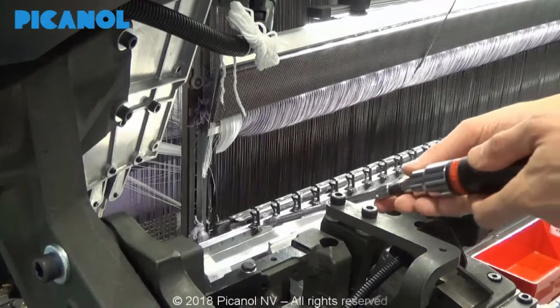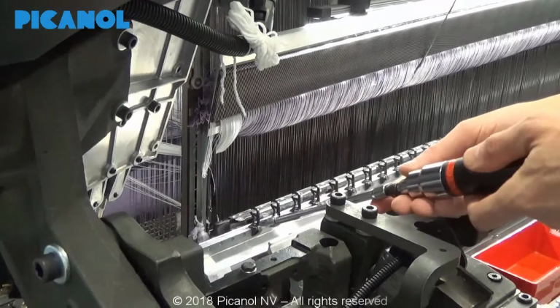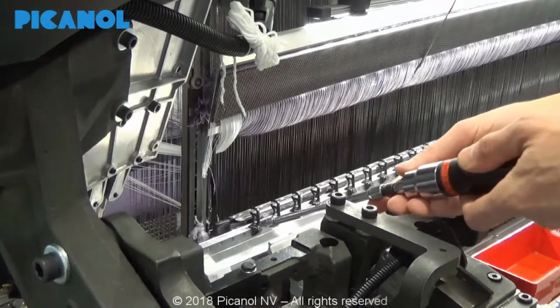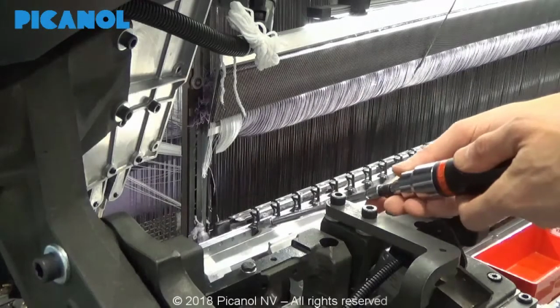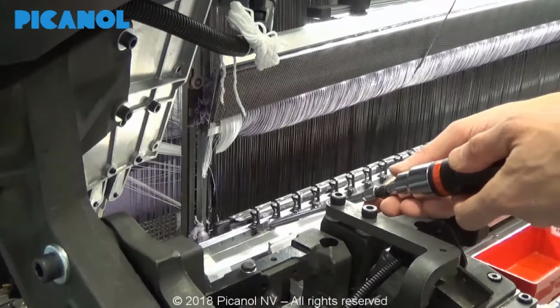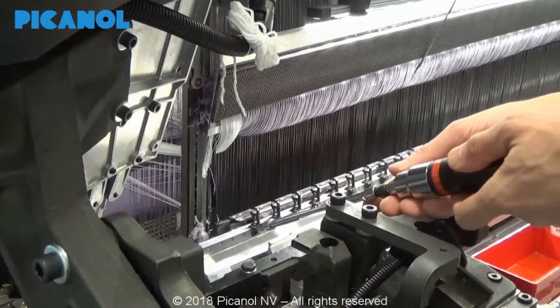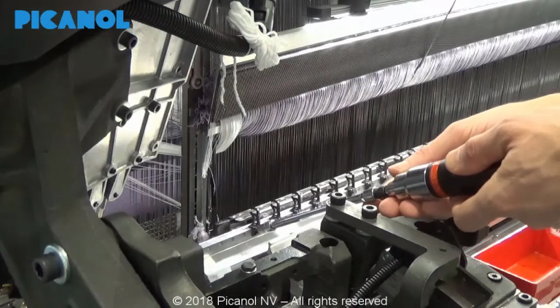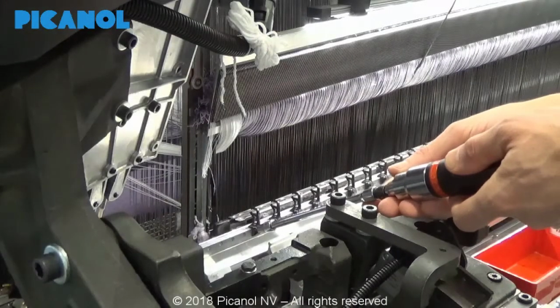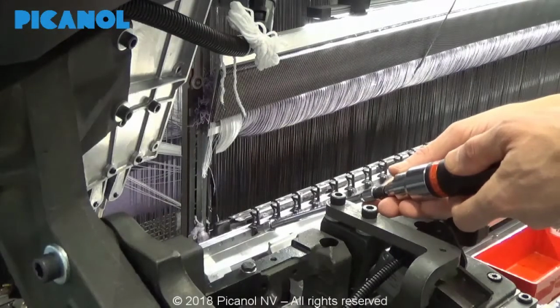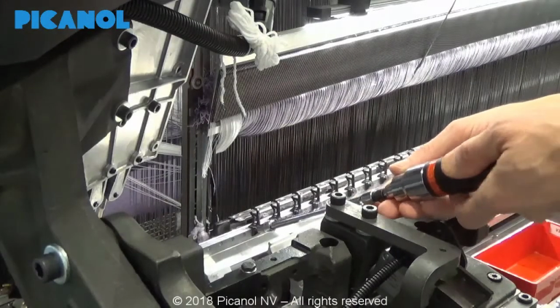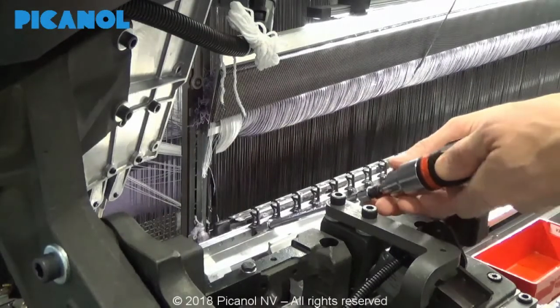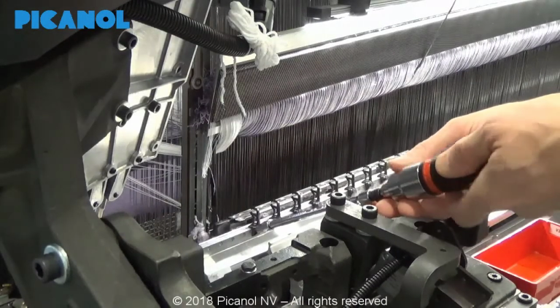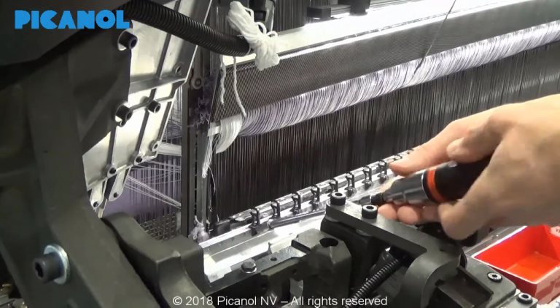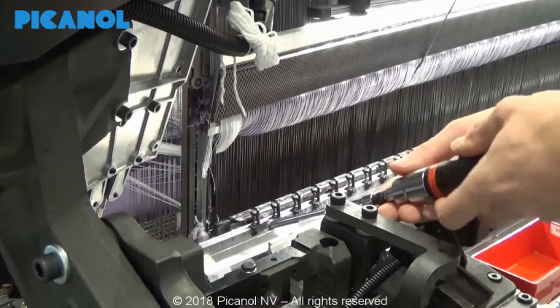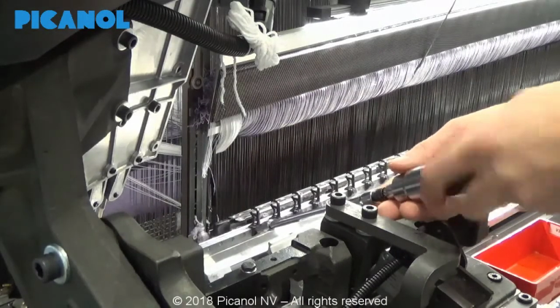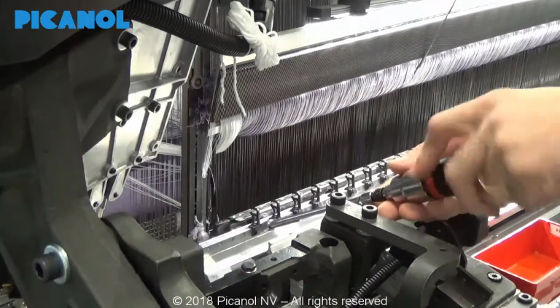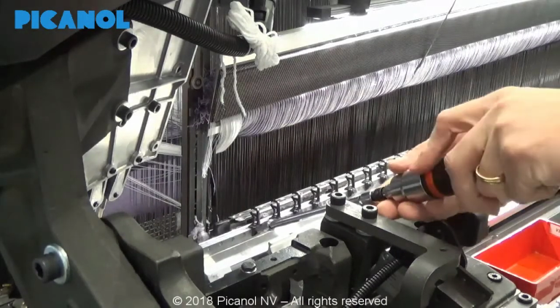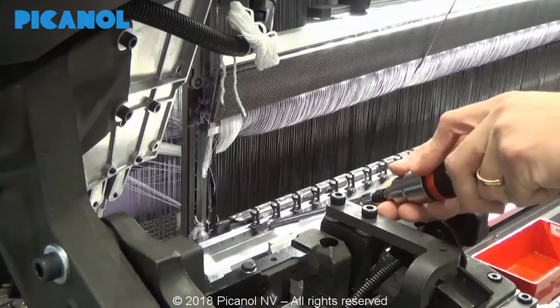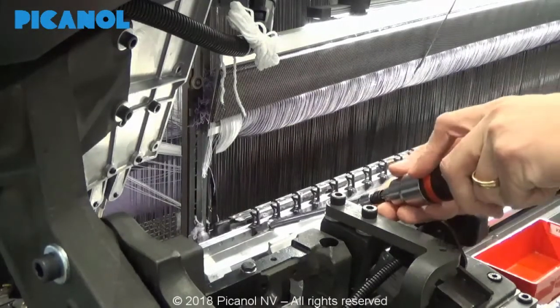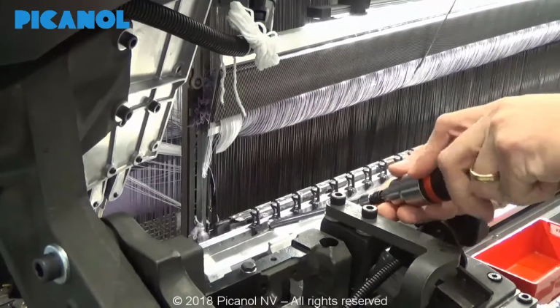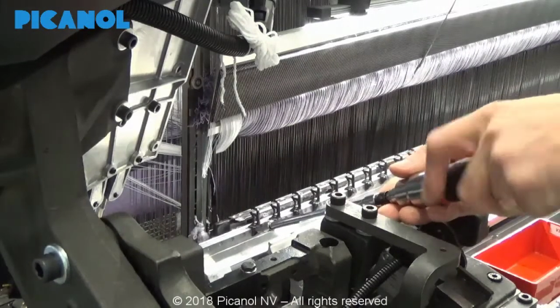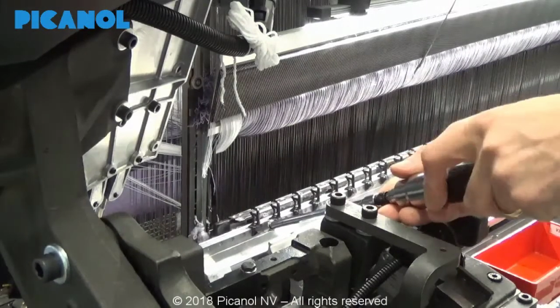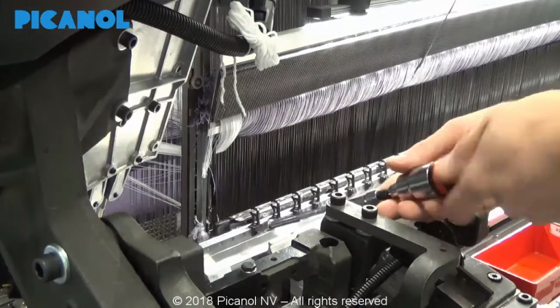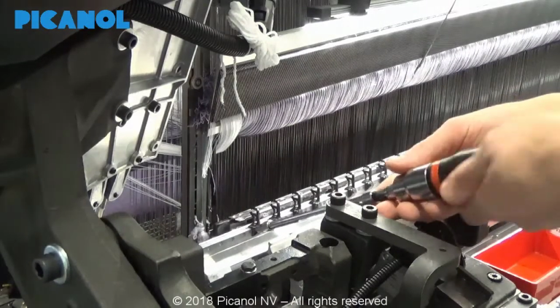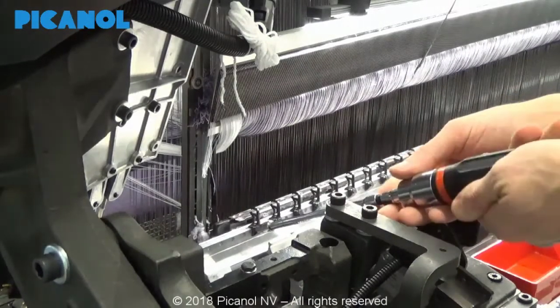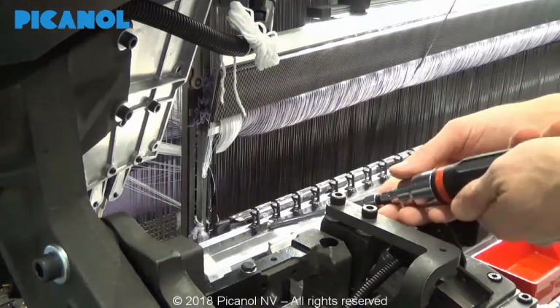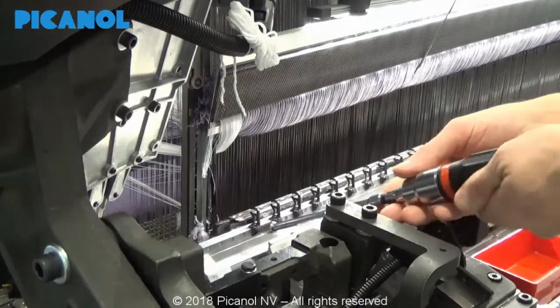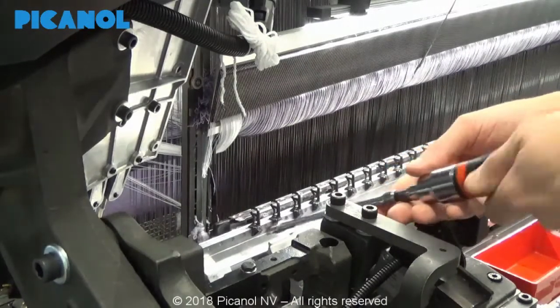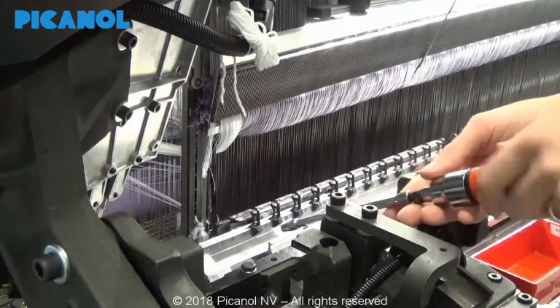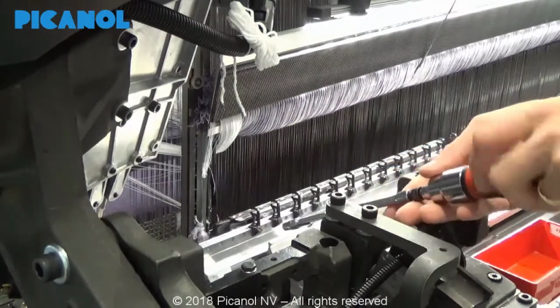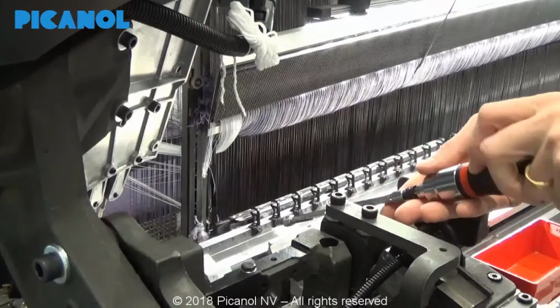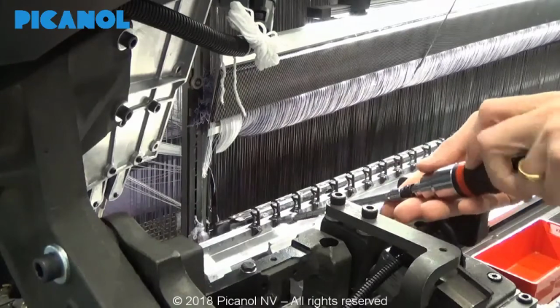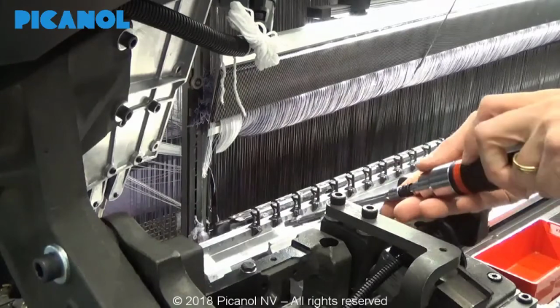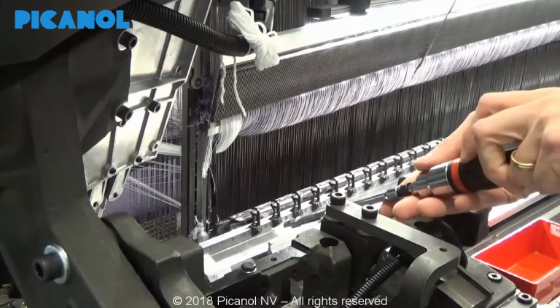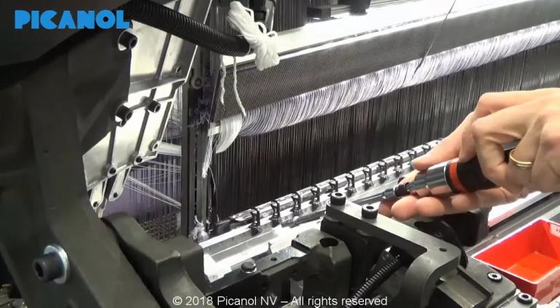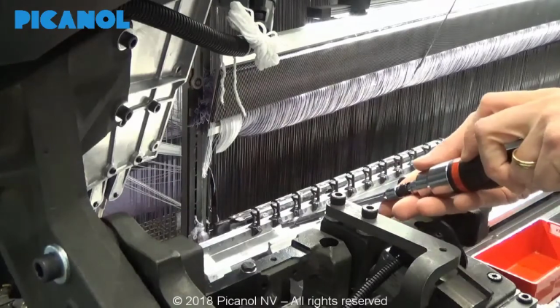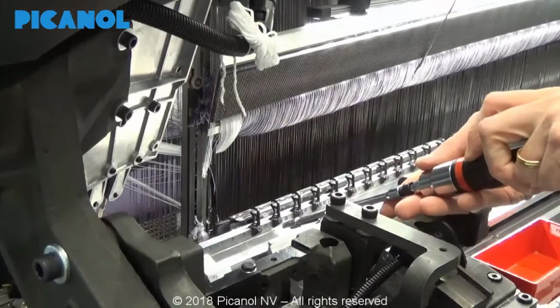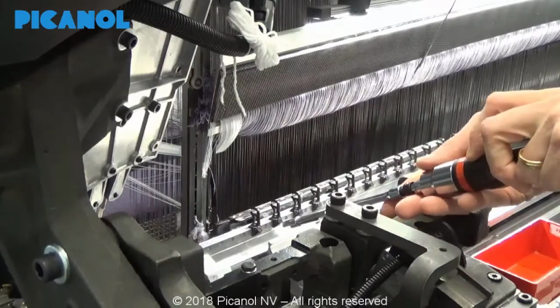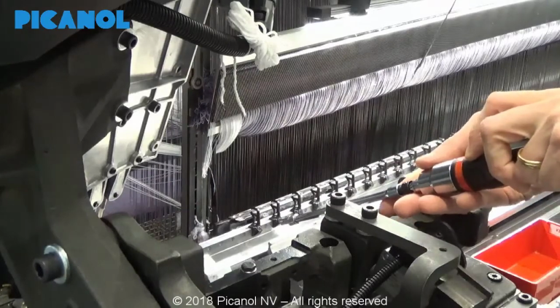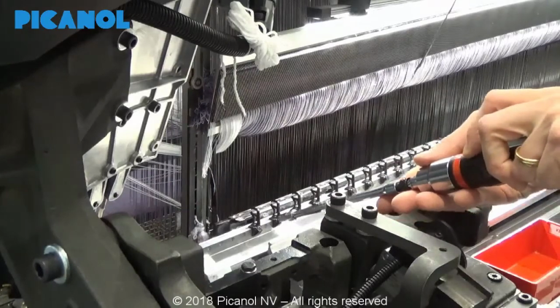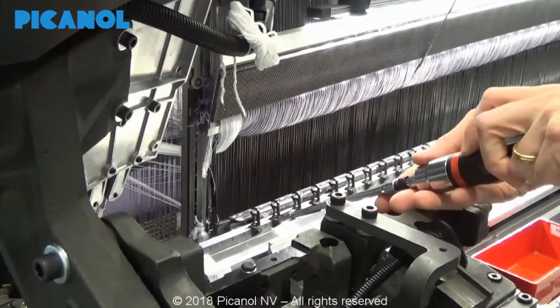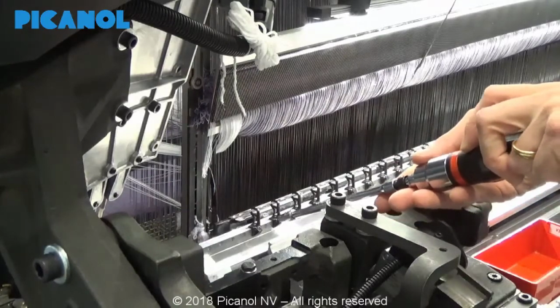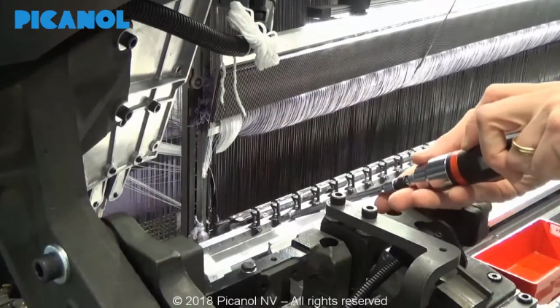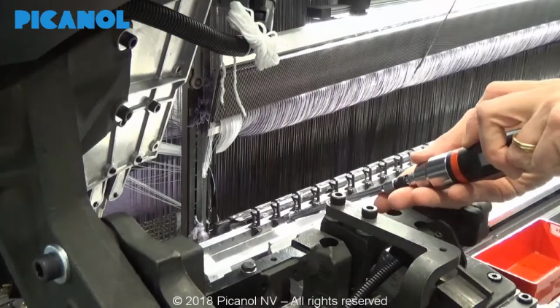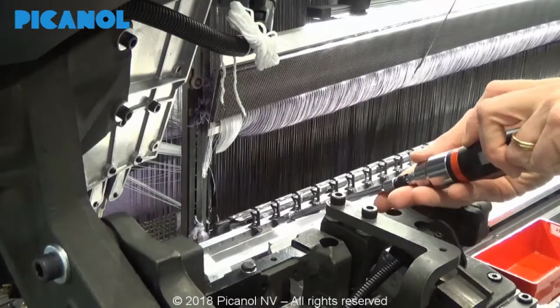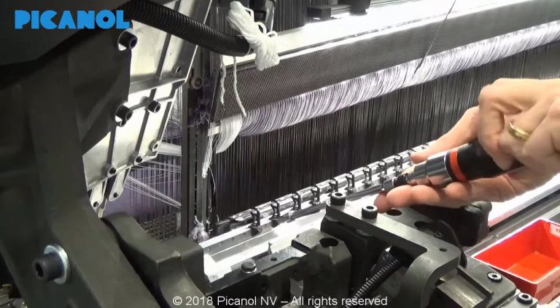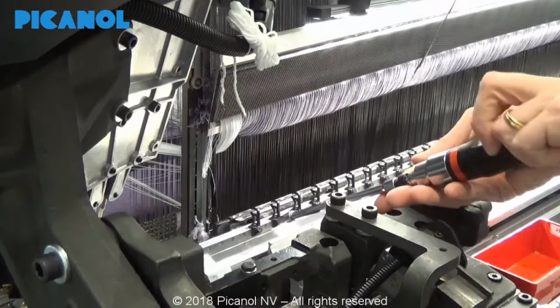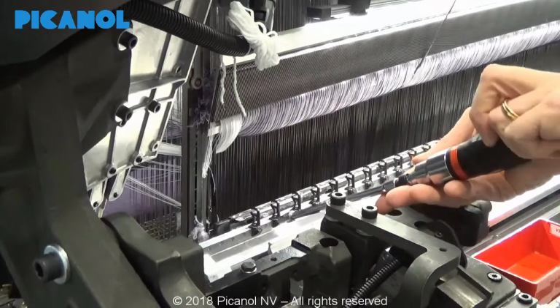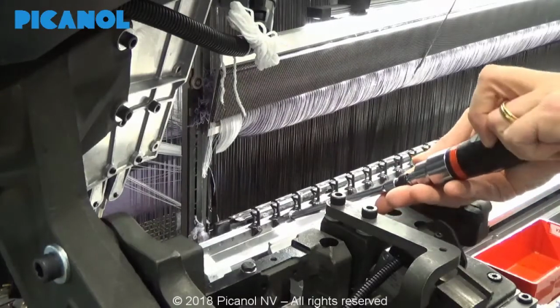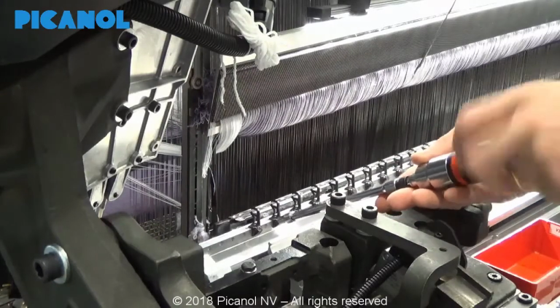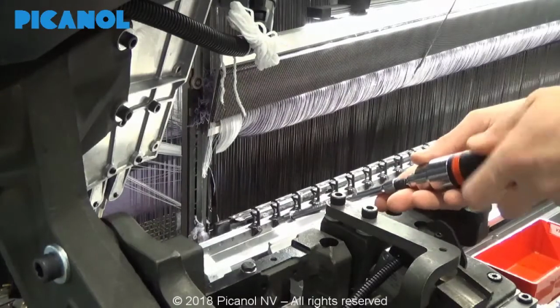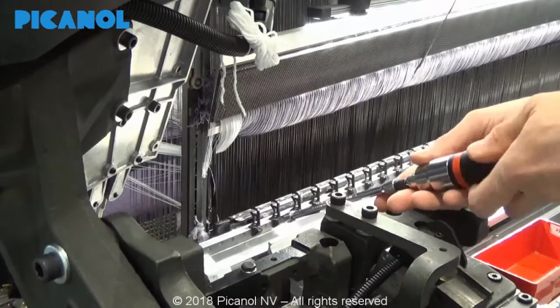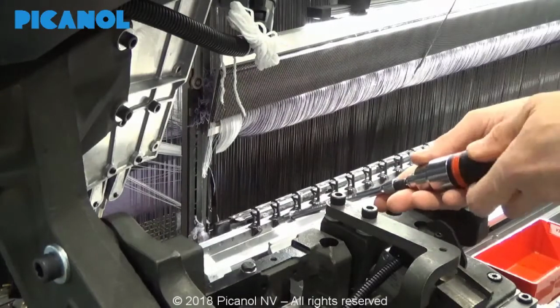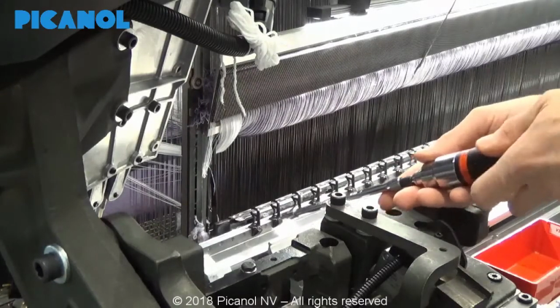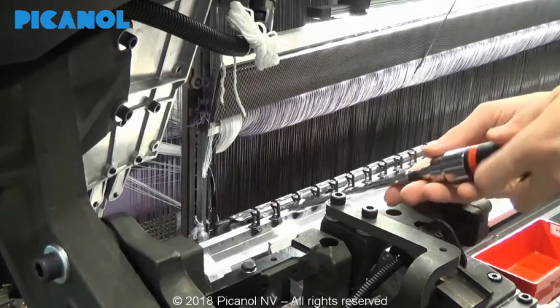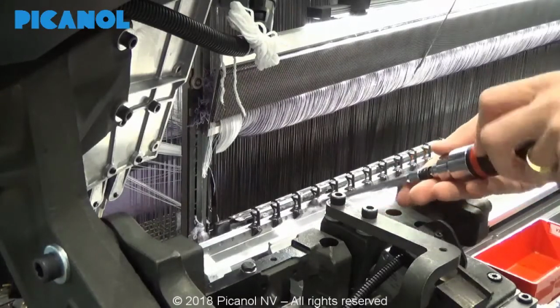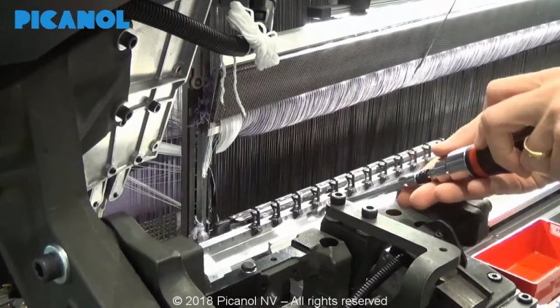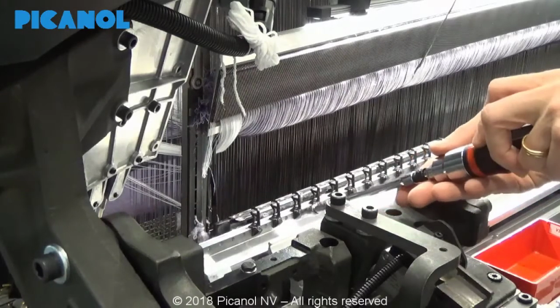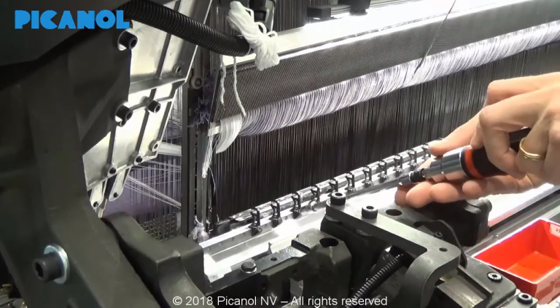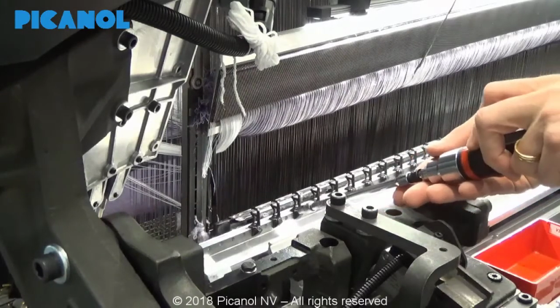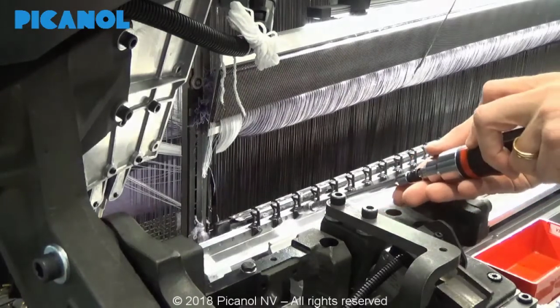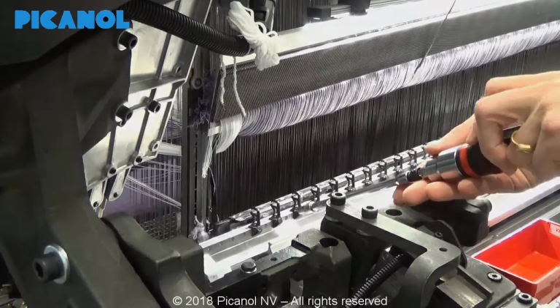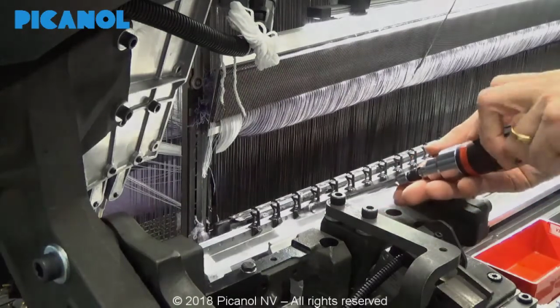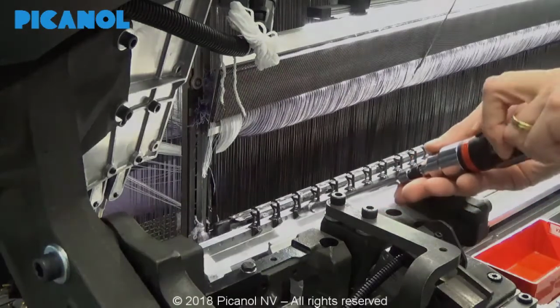Dismount a few of the guide hooks so you are able to put the gauge guide hook over a distance of 40mm from the slide.